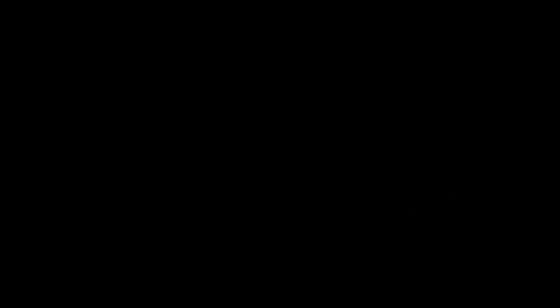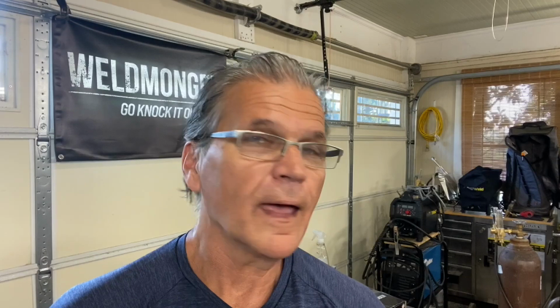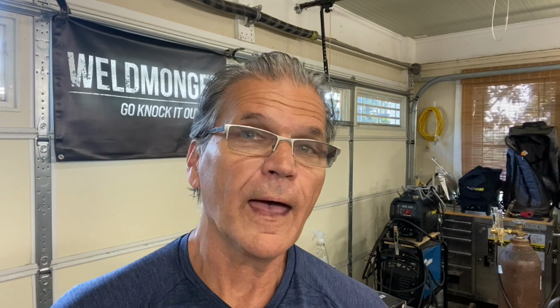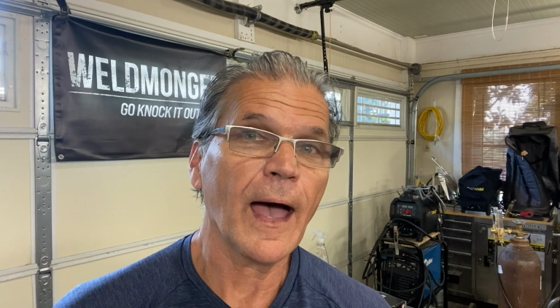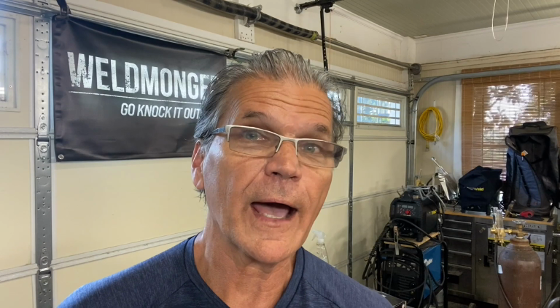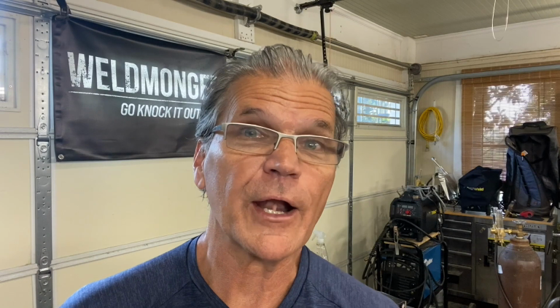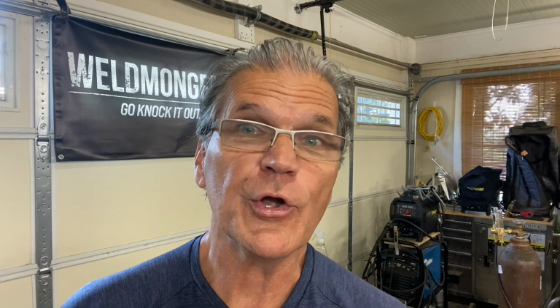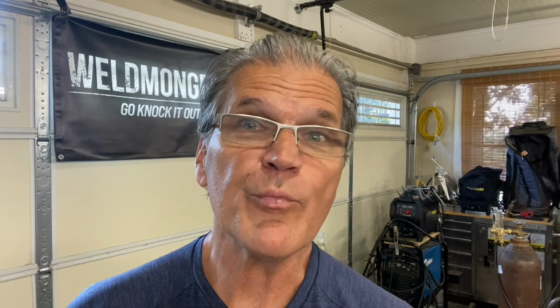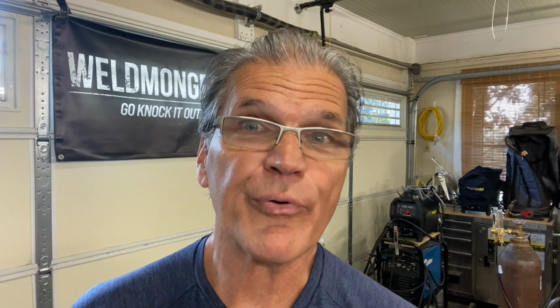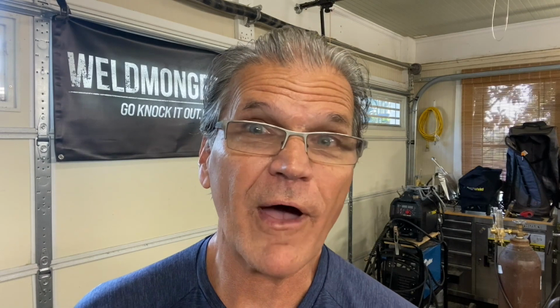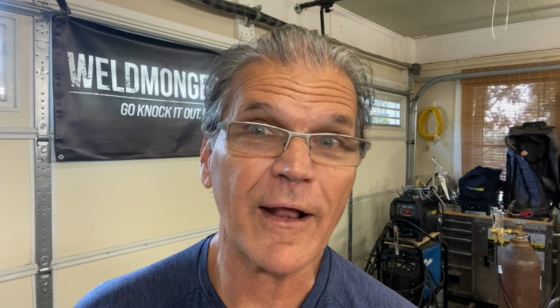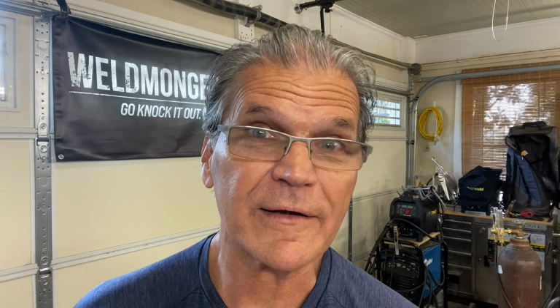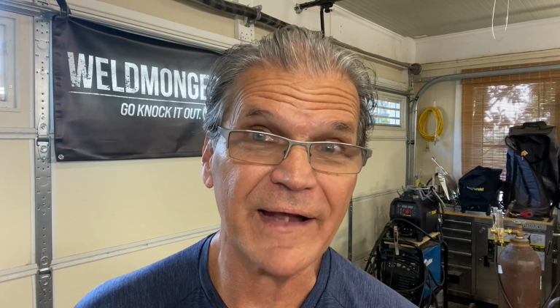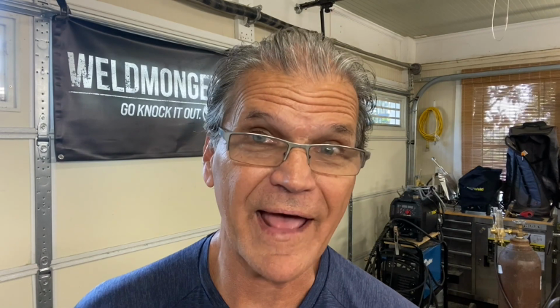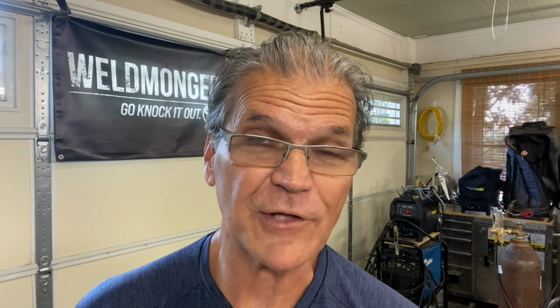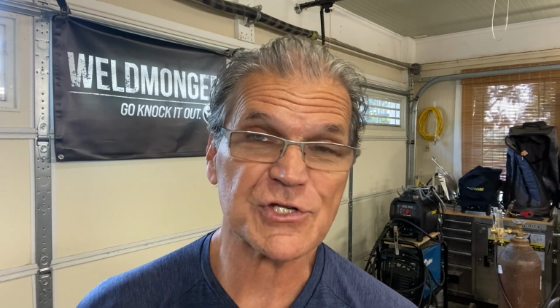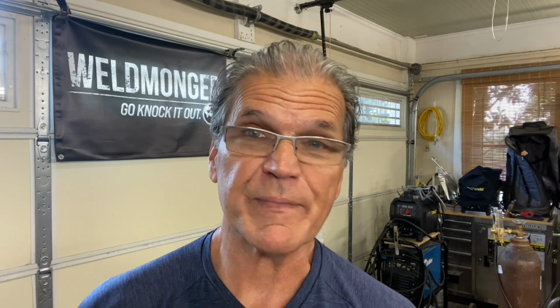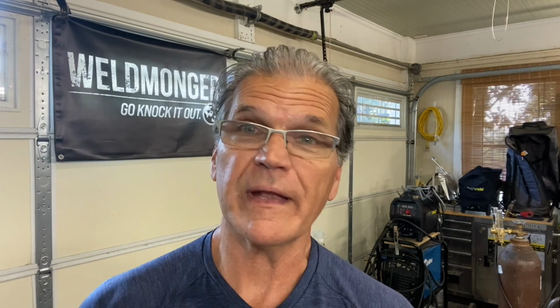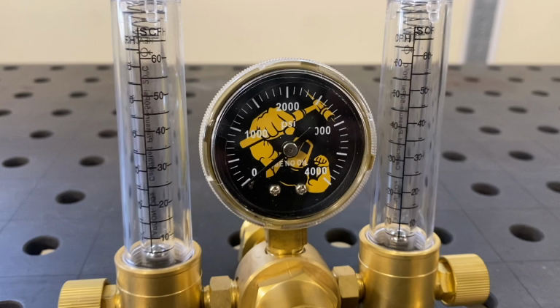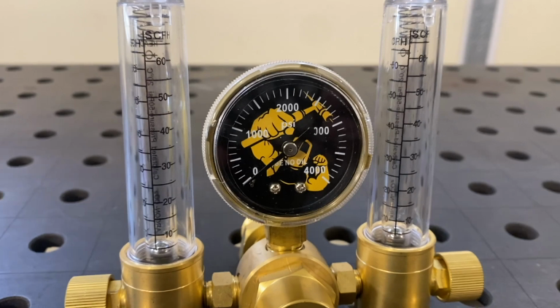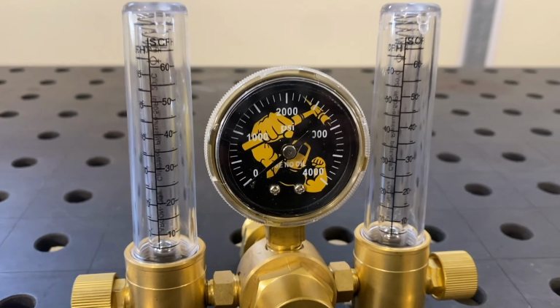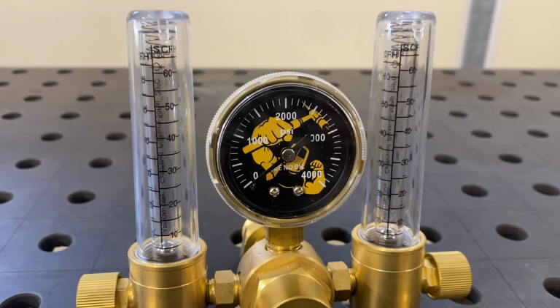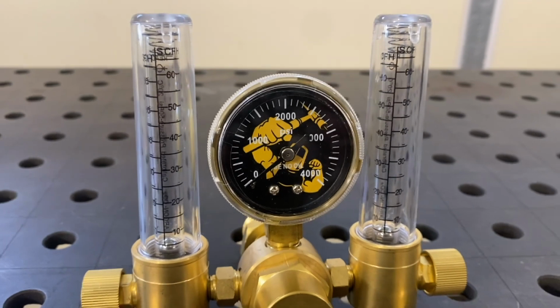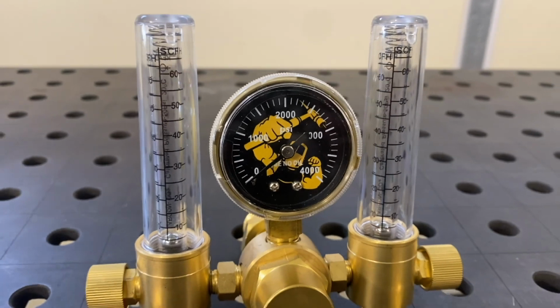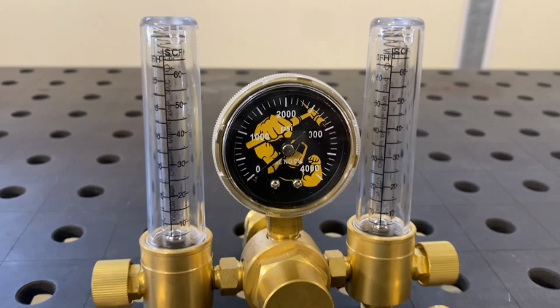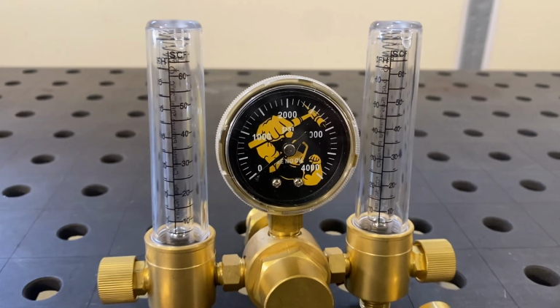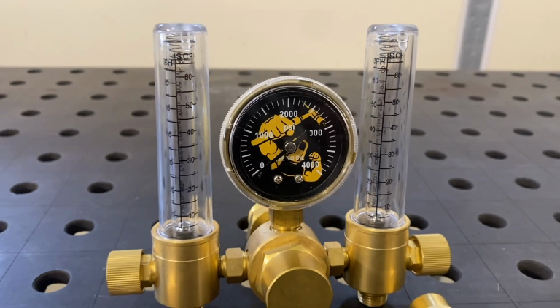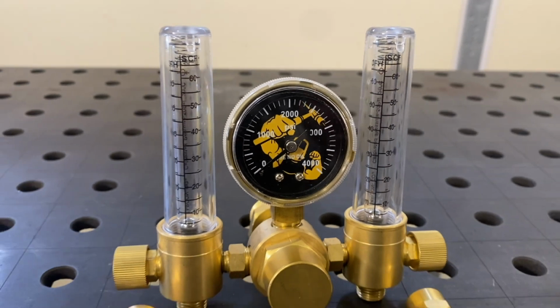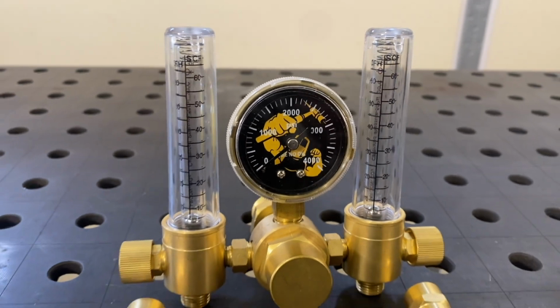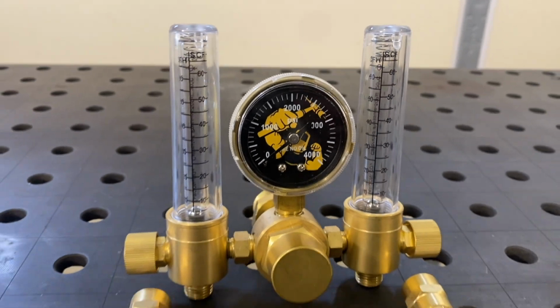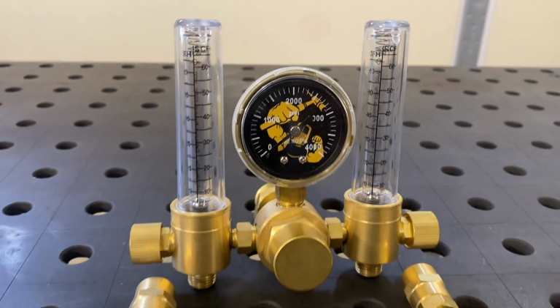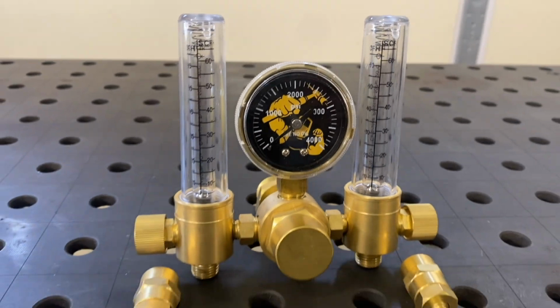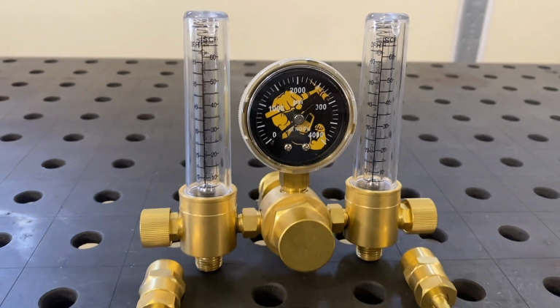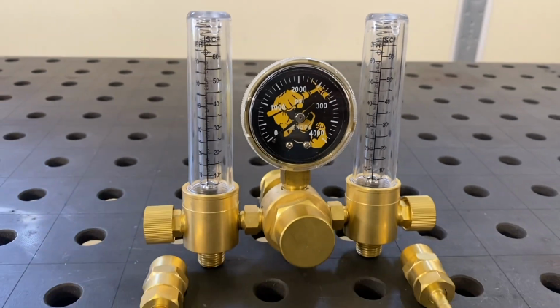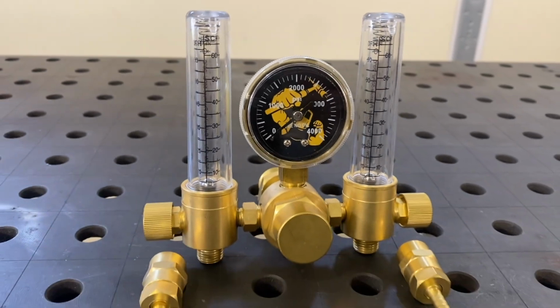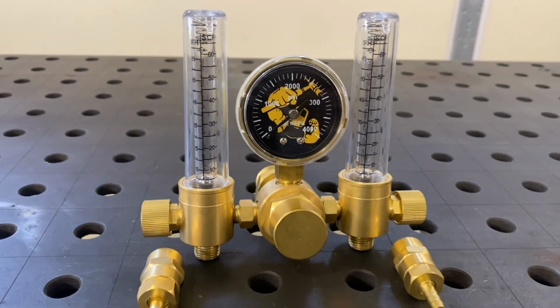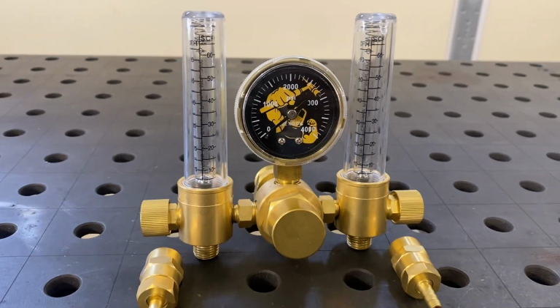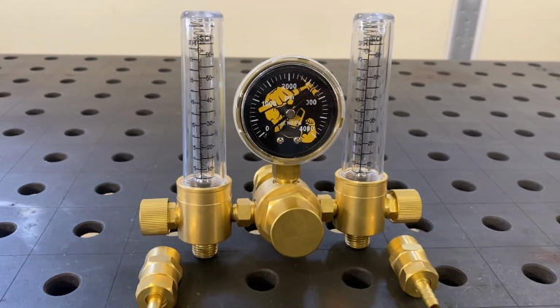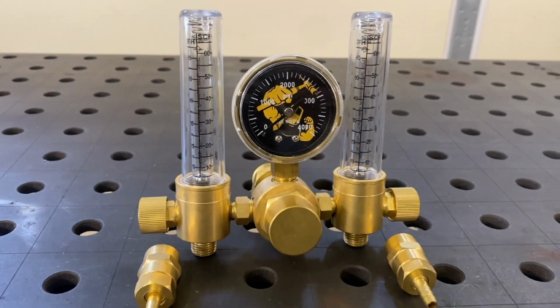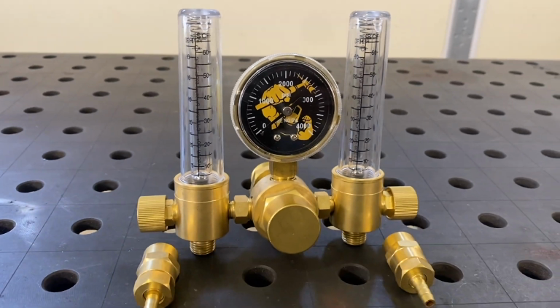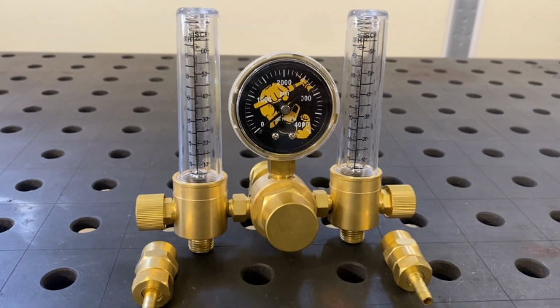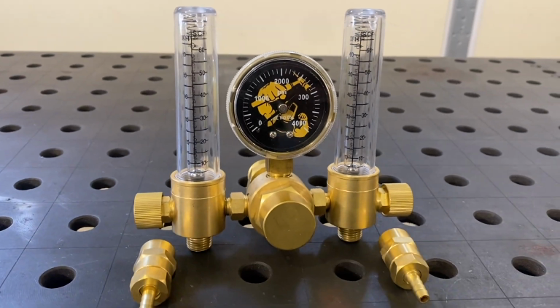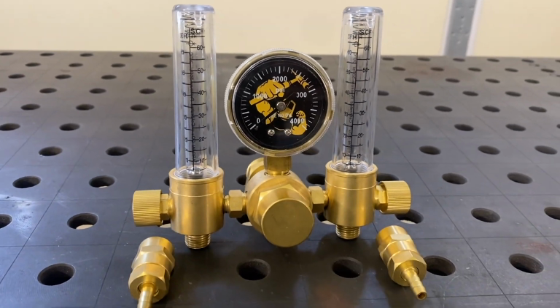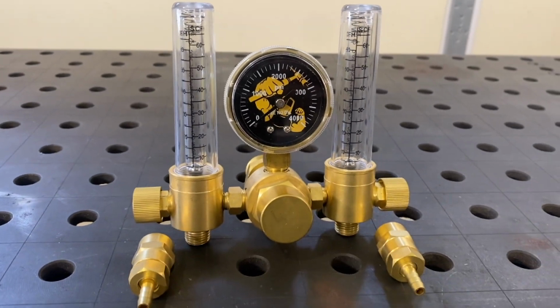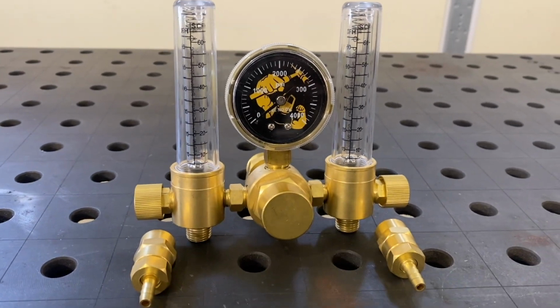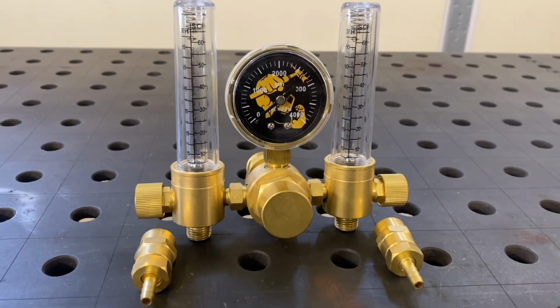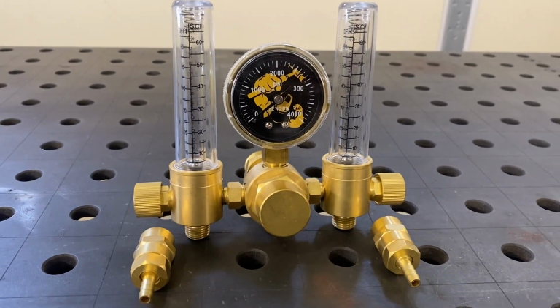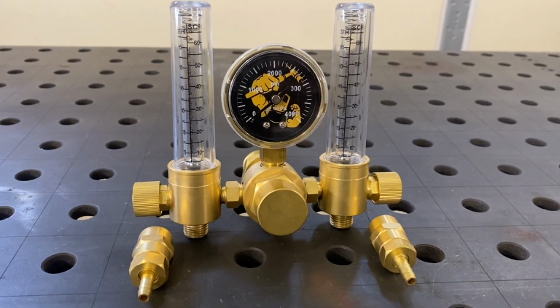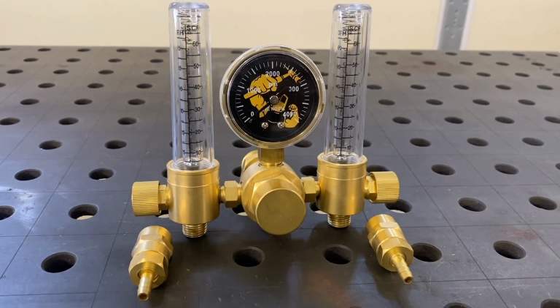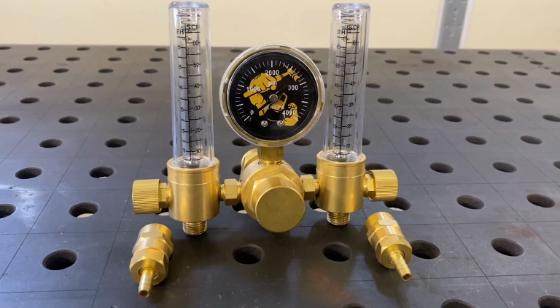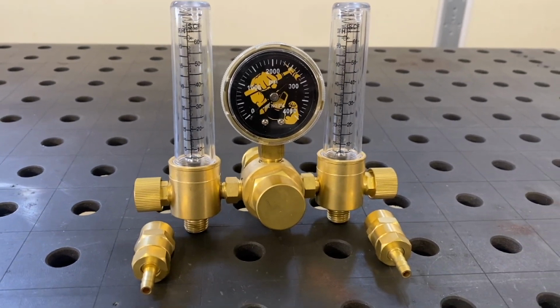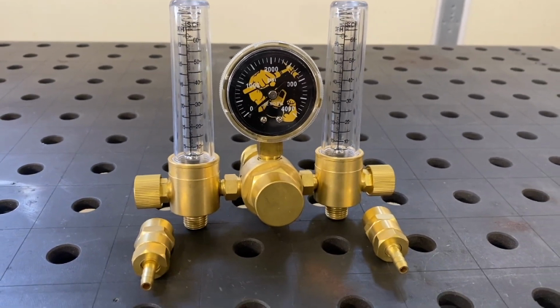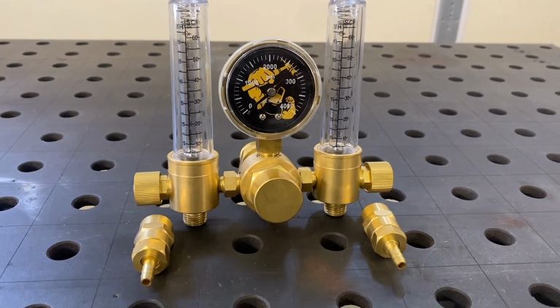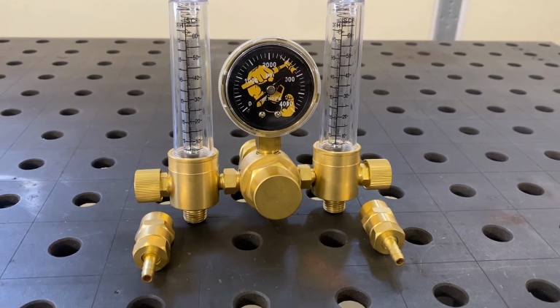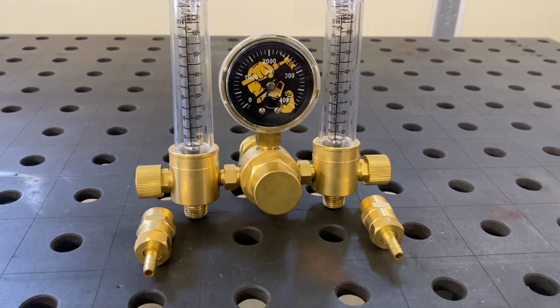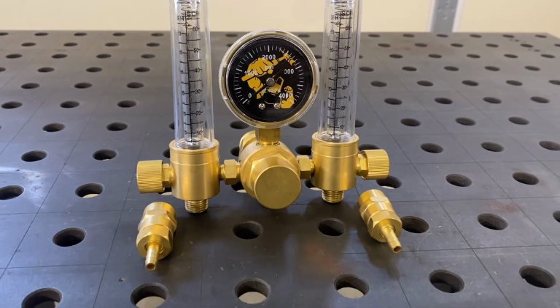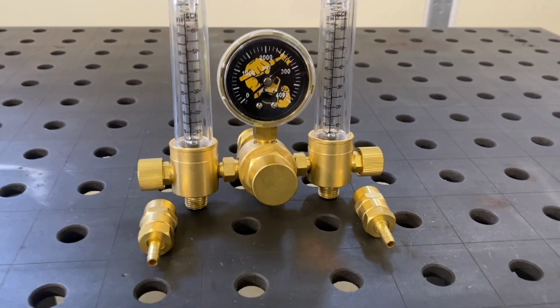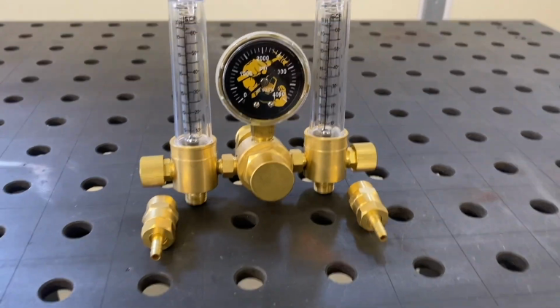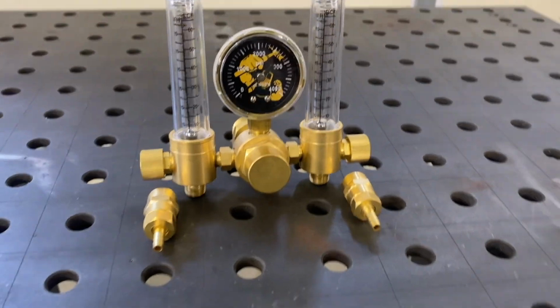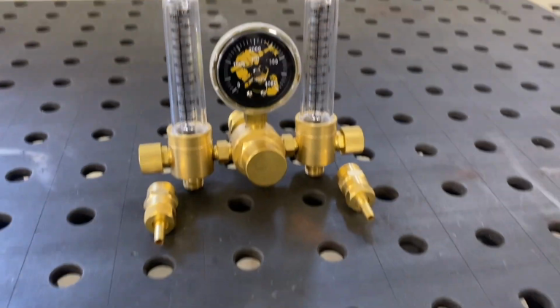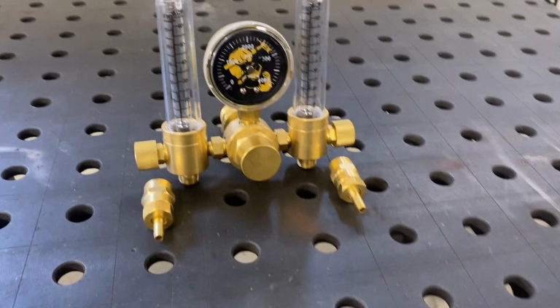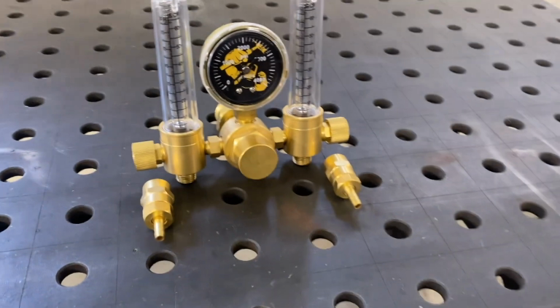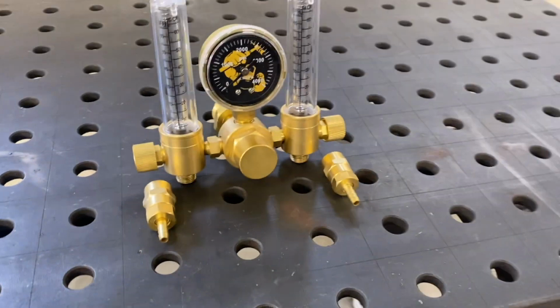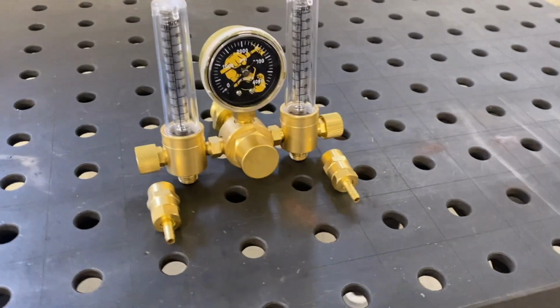I got a new product announcement: Weldmonger brand dual flow meters with the best warranty in the industry.